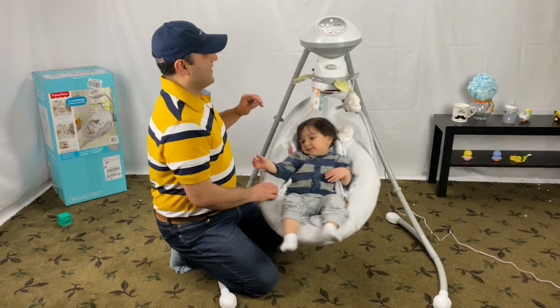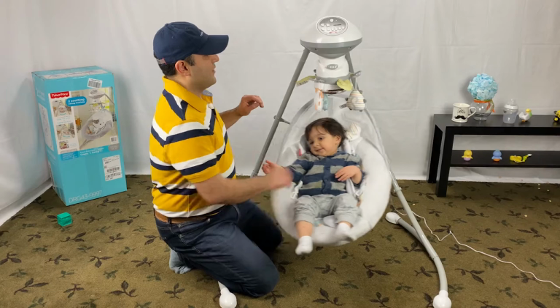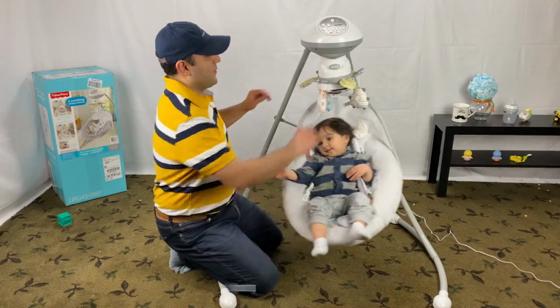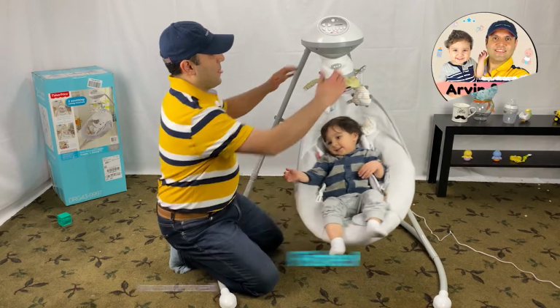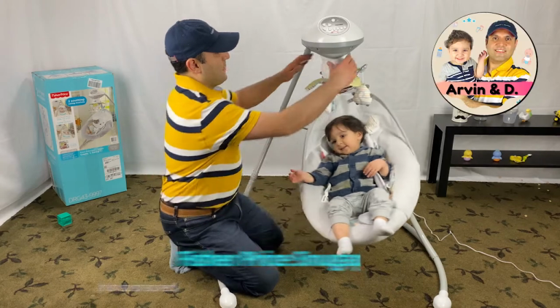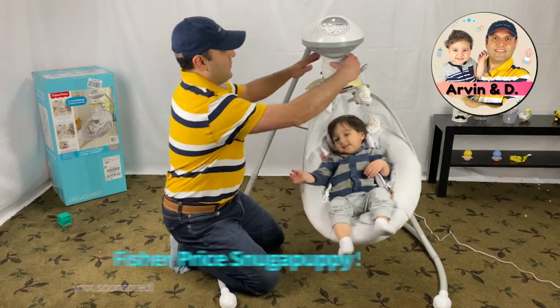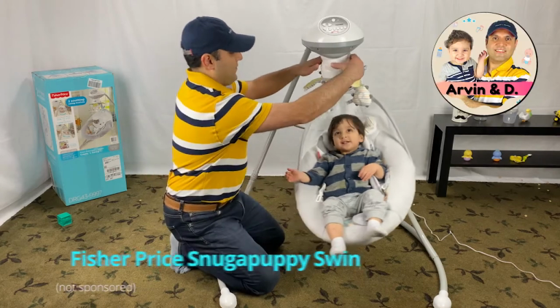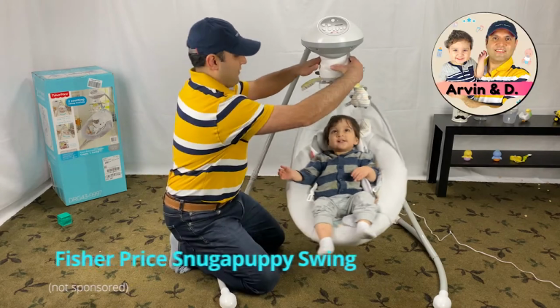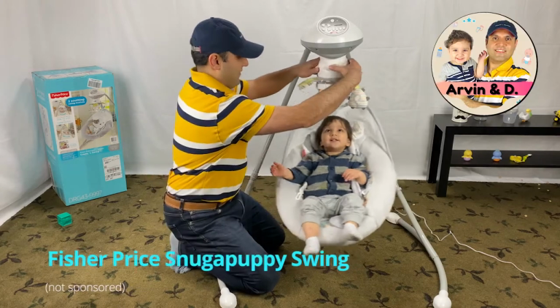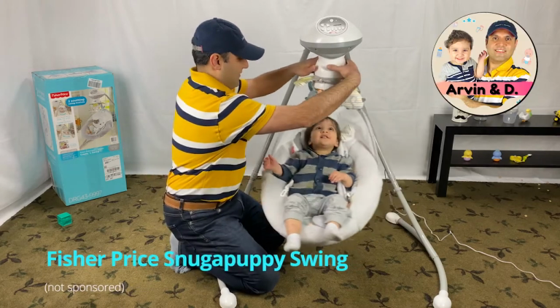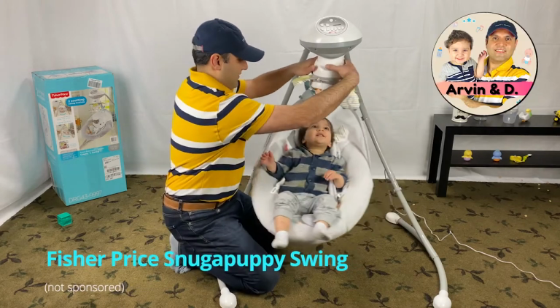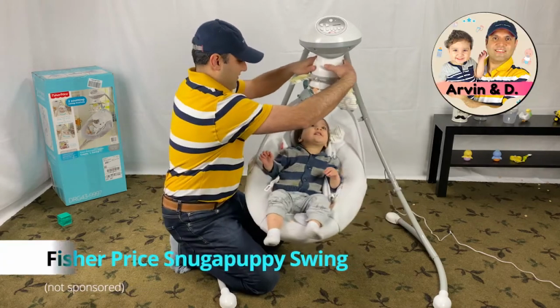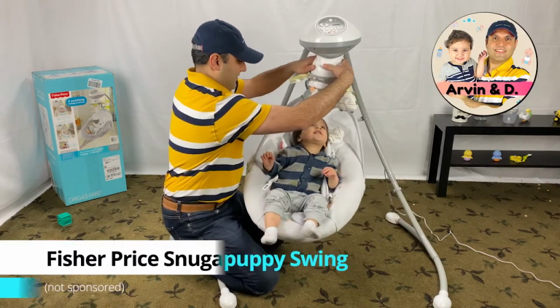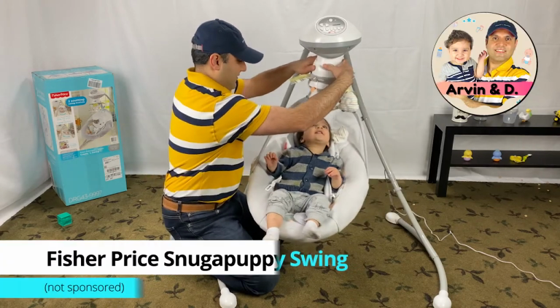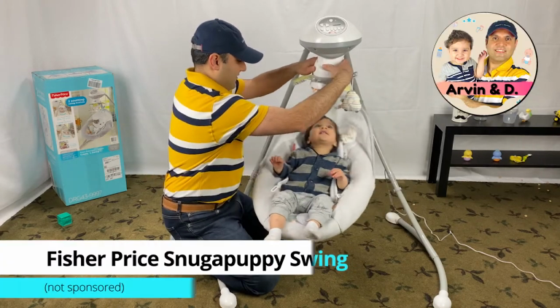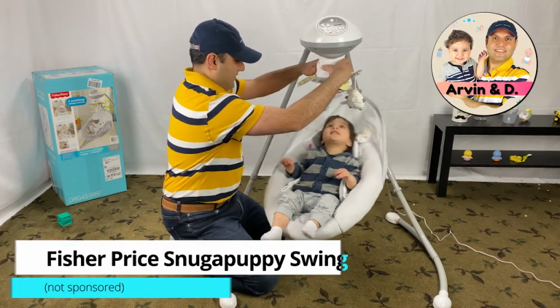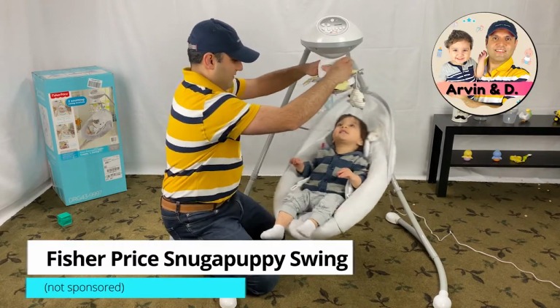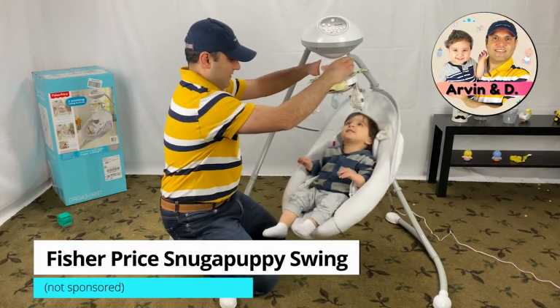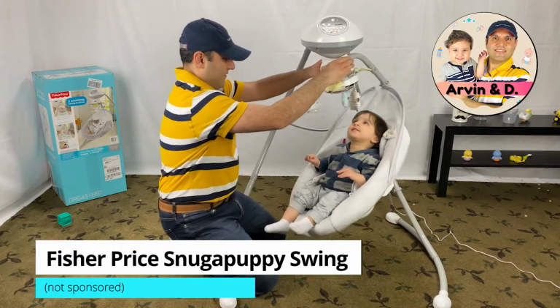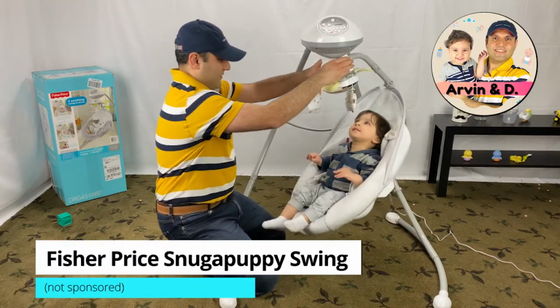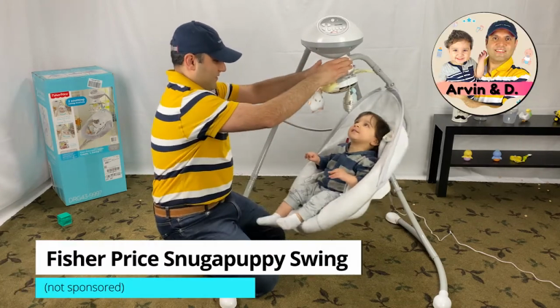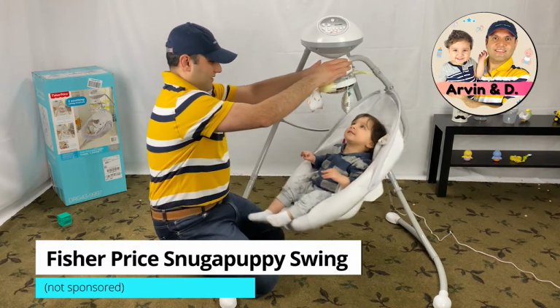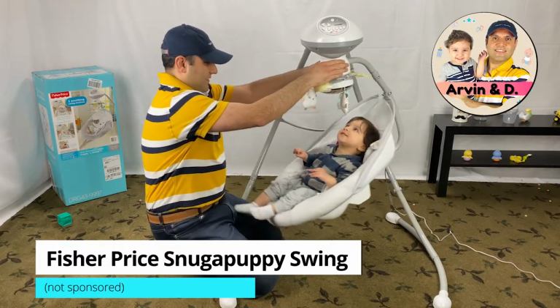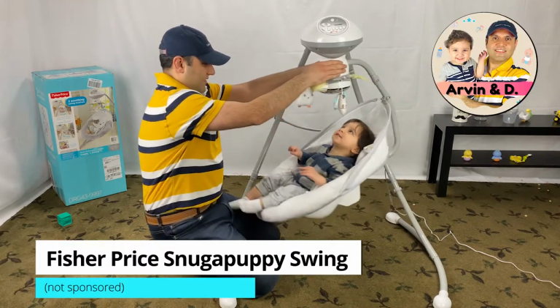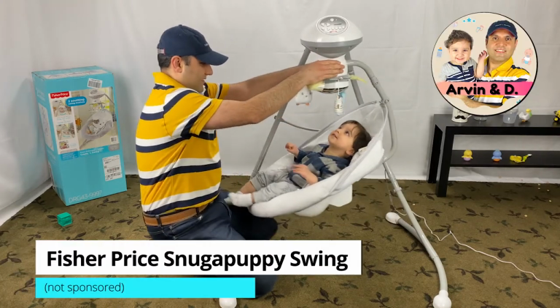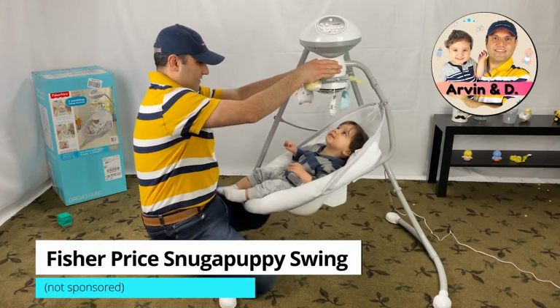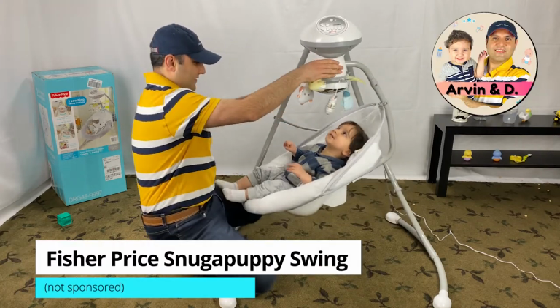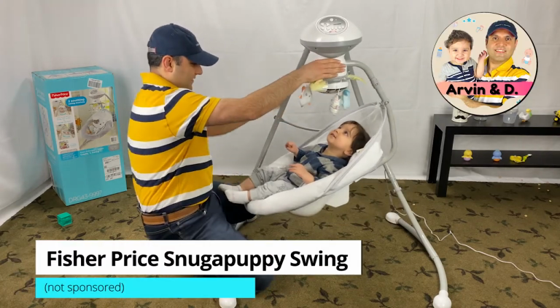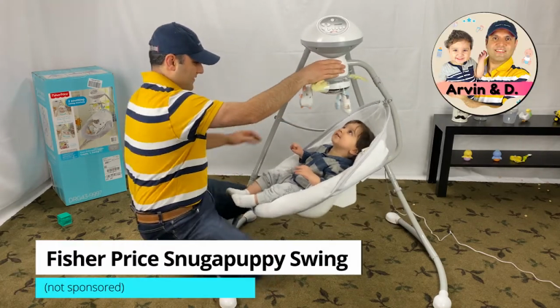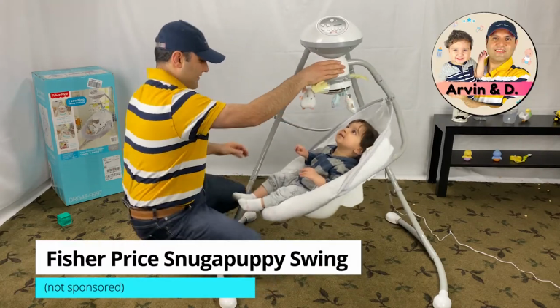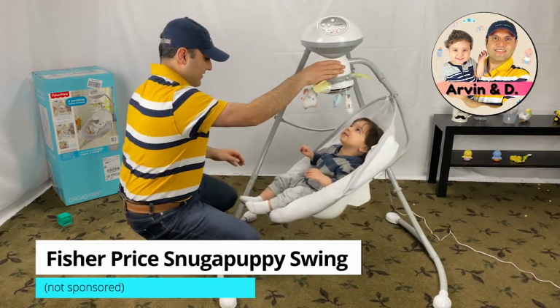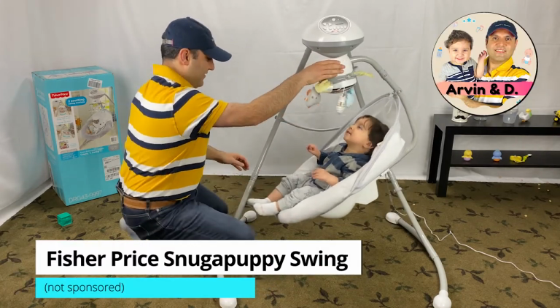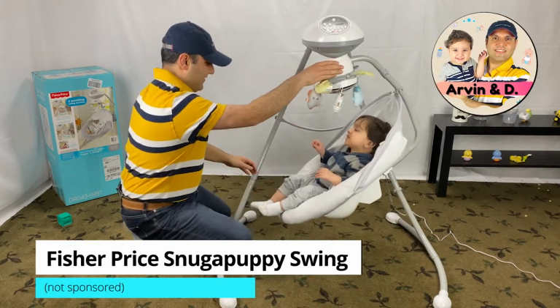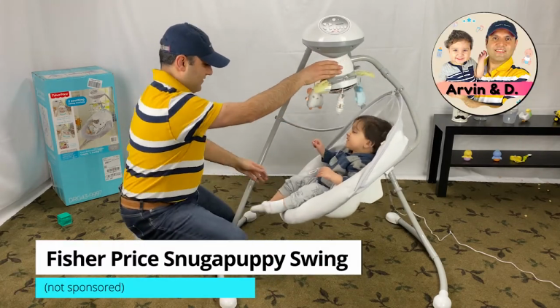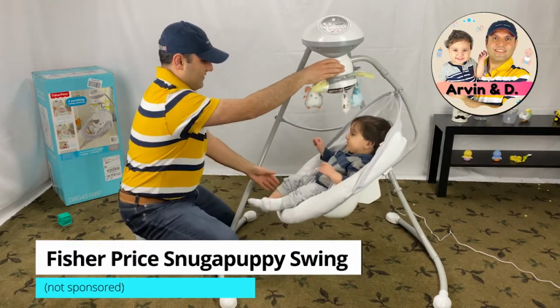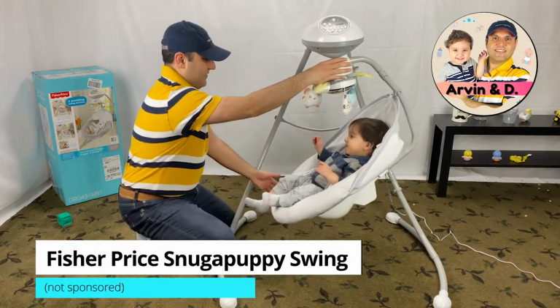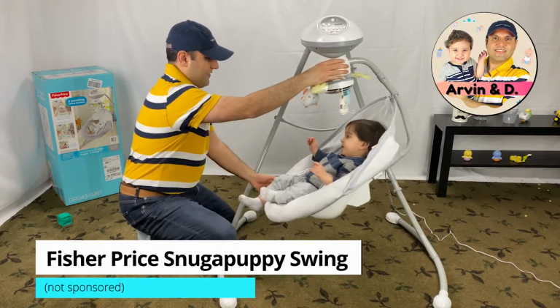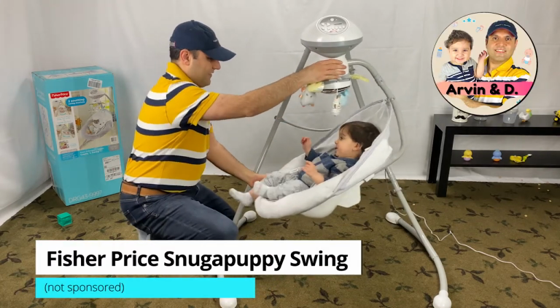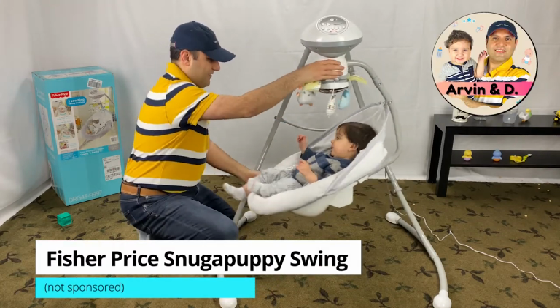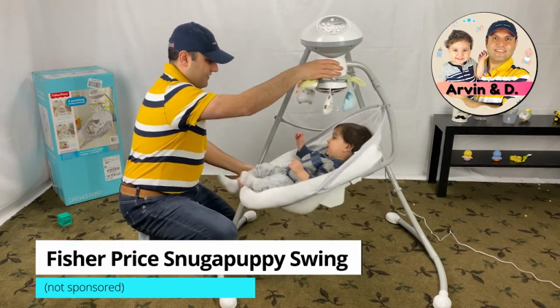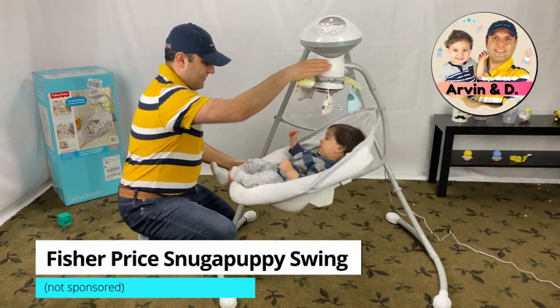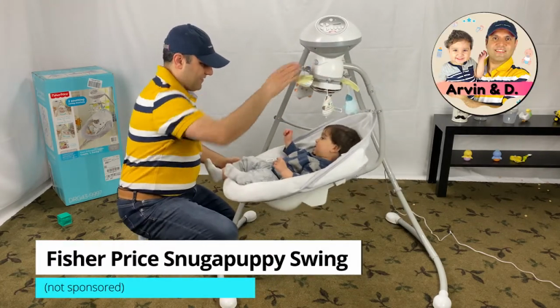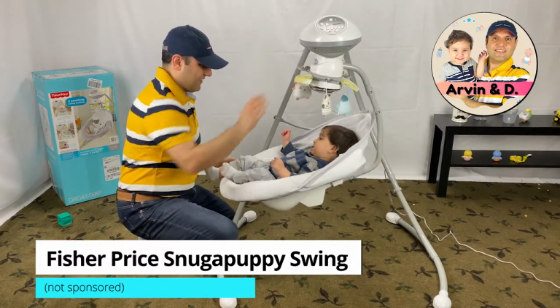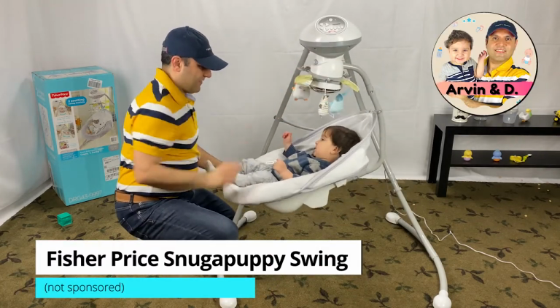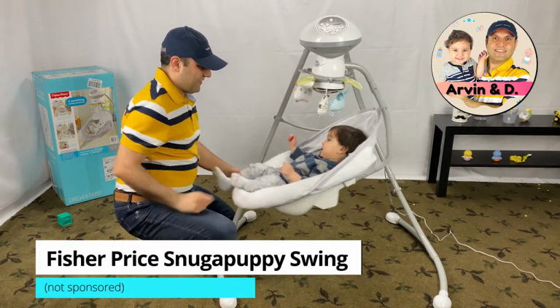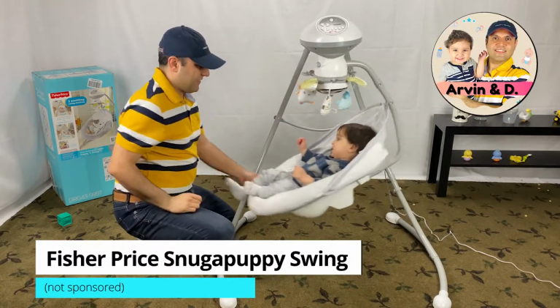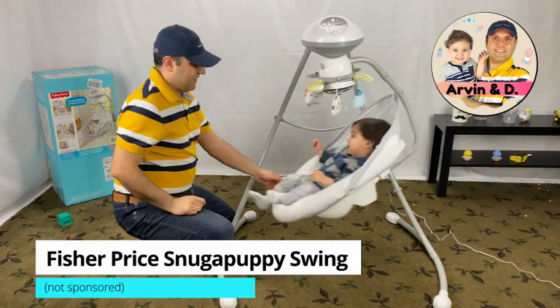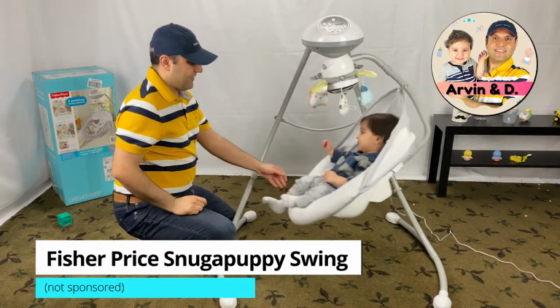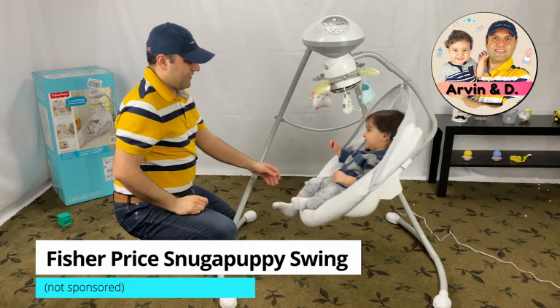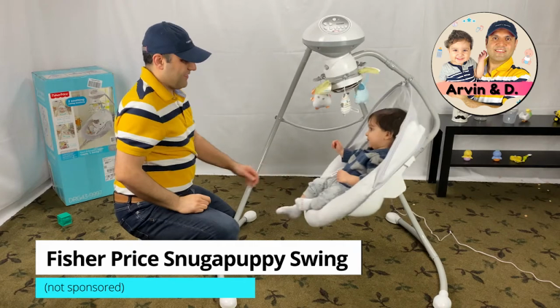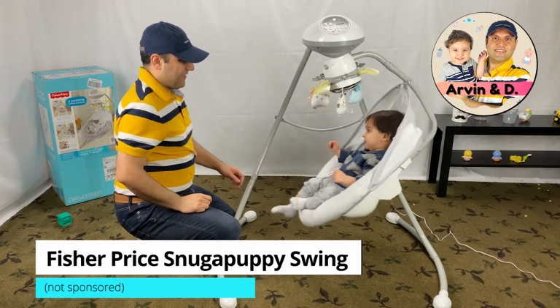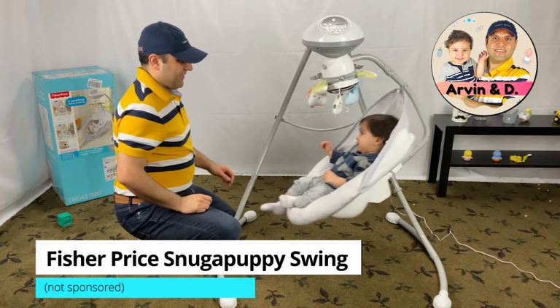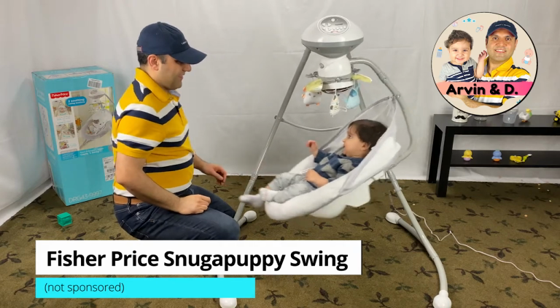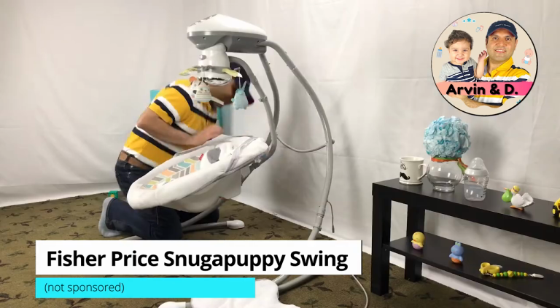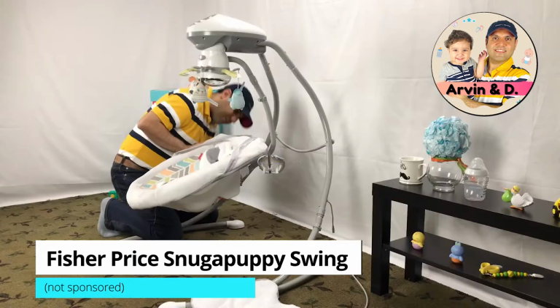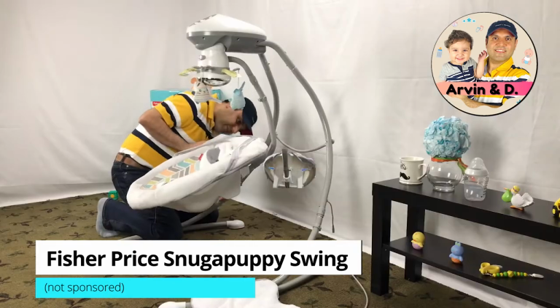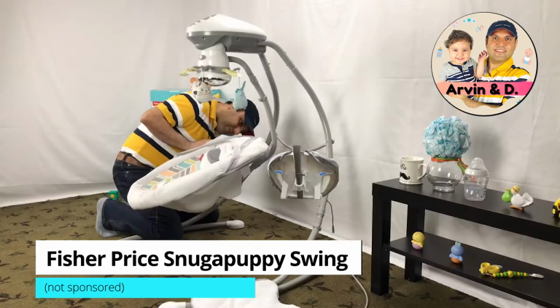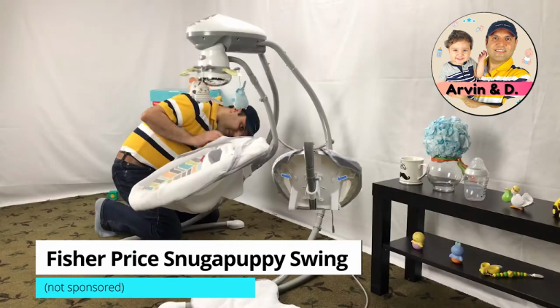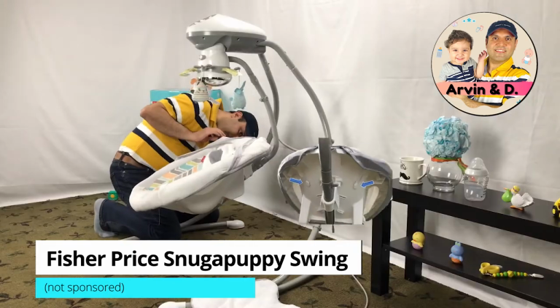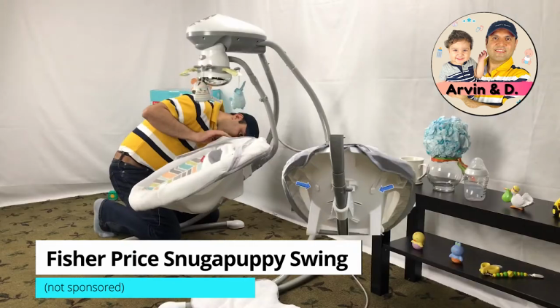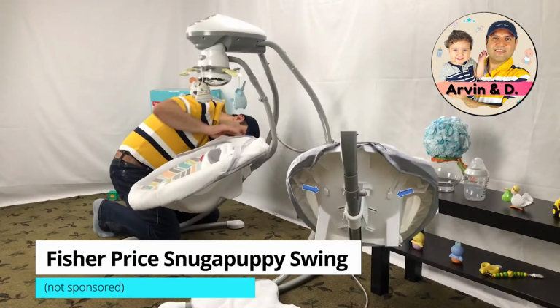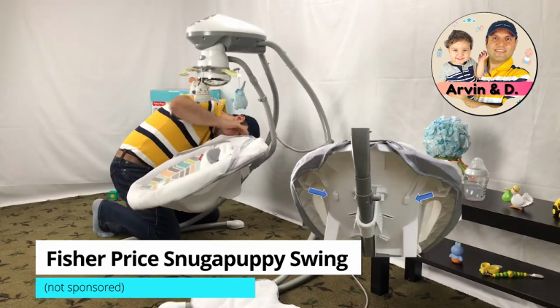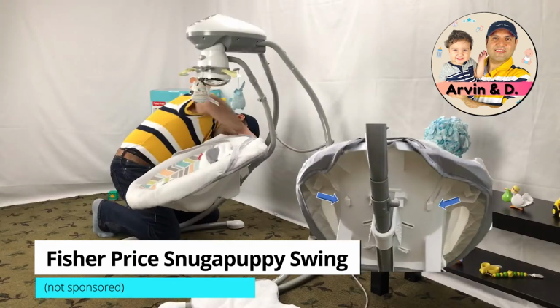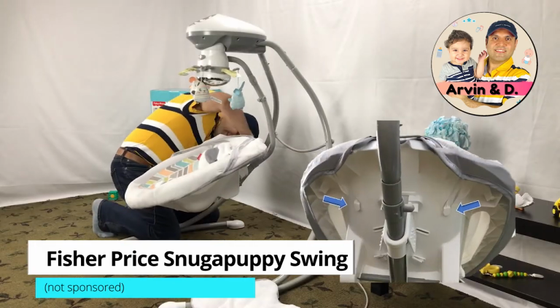This is a short video on the Fisher-Price Swing Cover Replacement and also how to wash the Snugga Puppy Swing Cover.